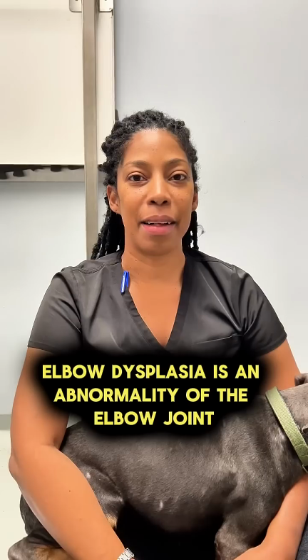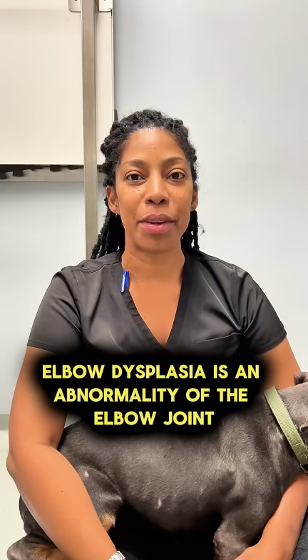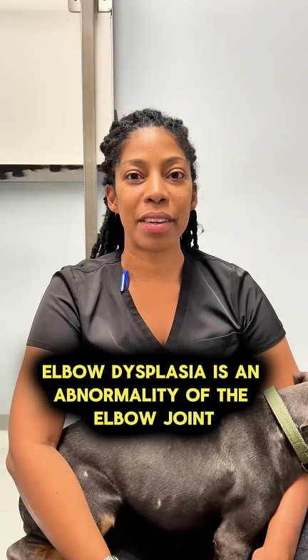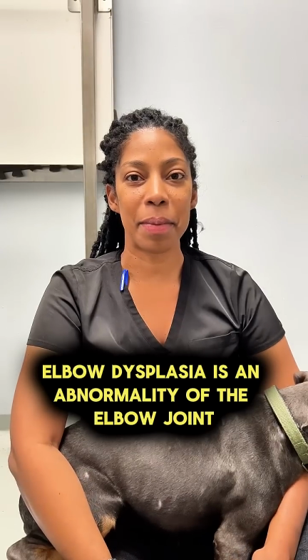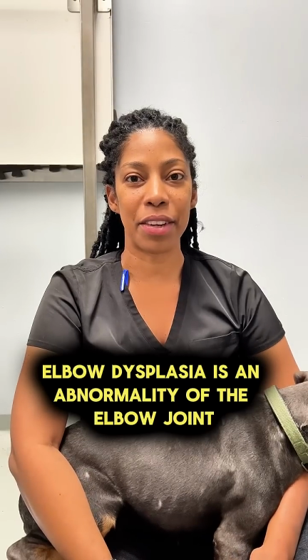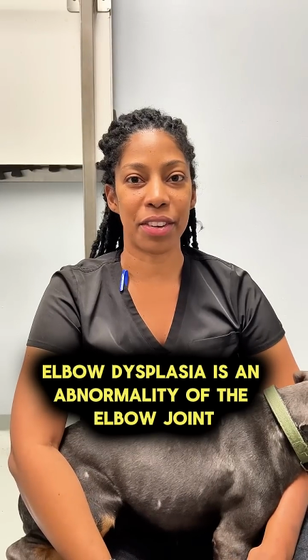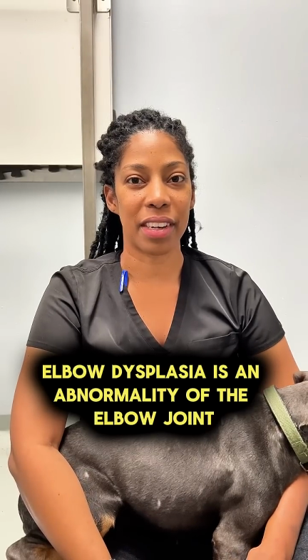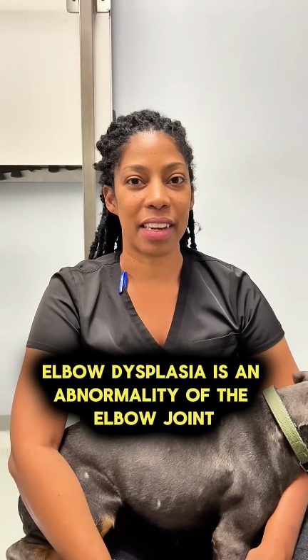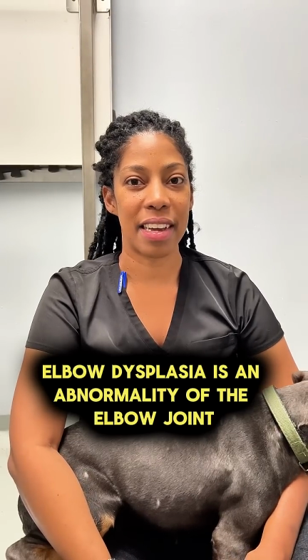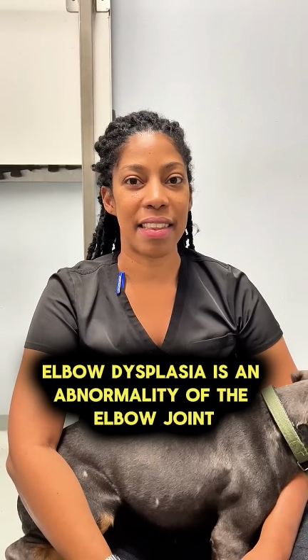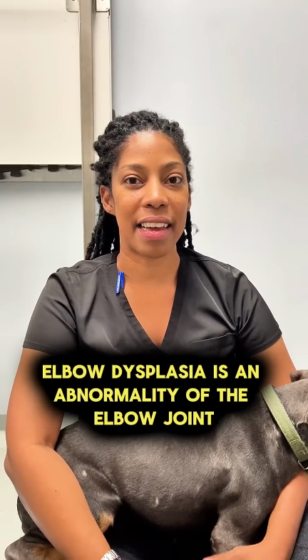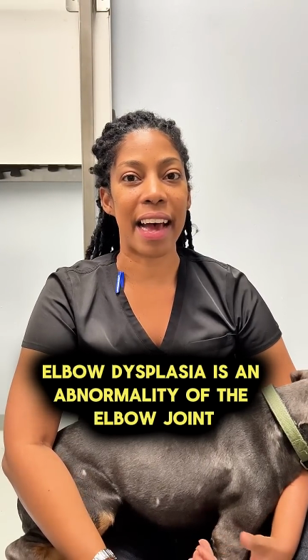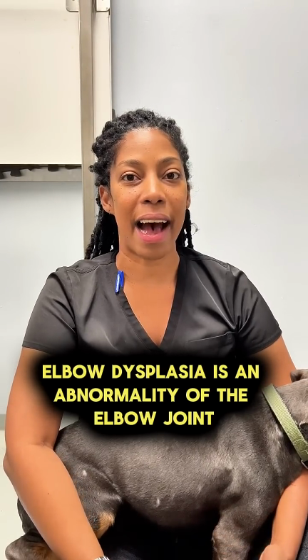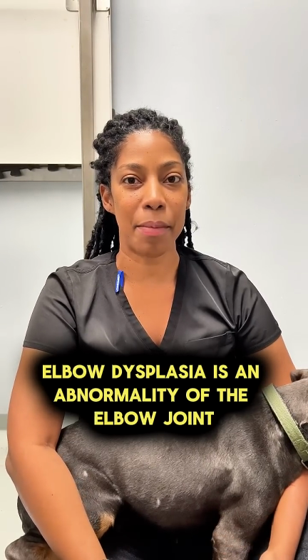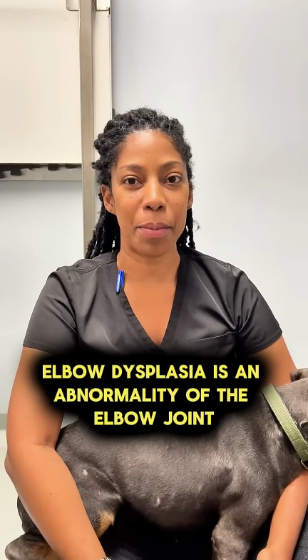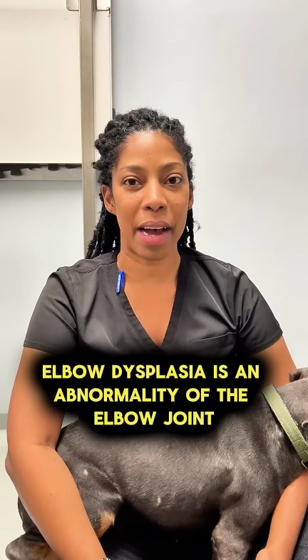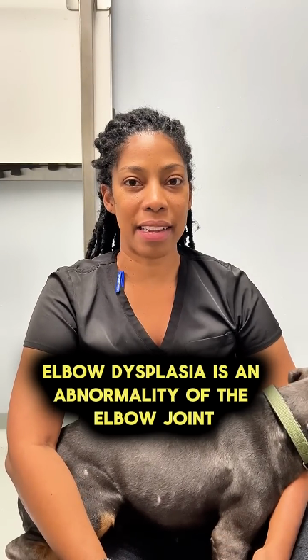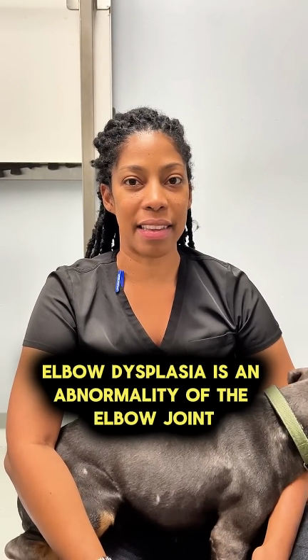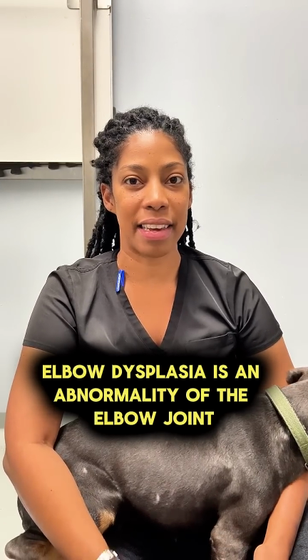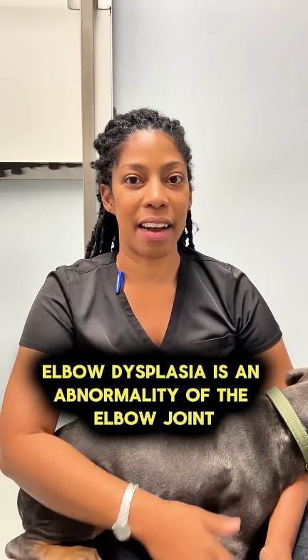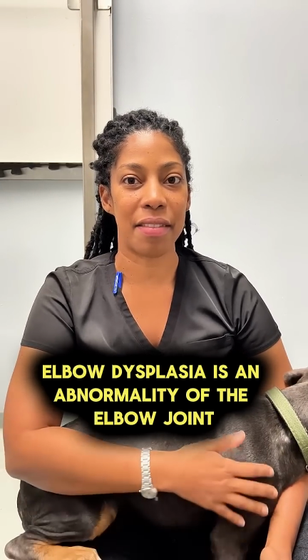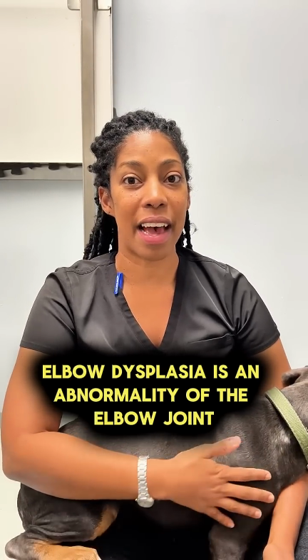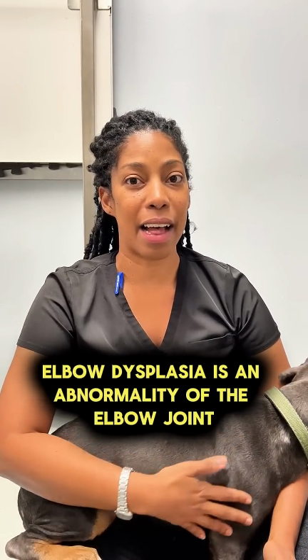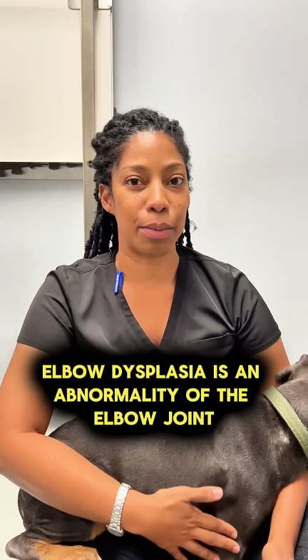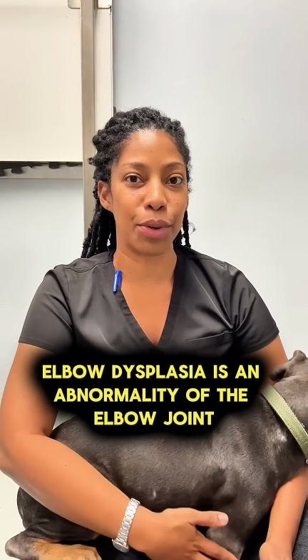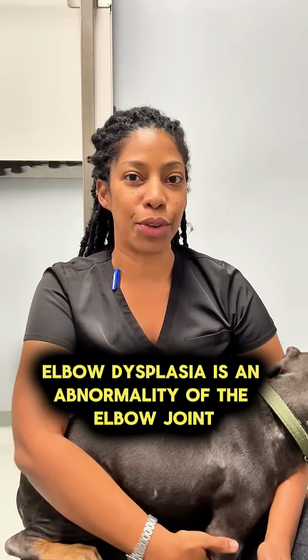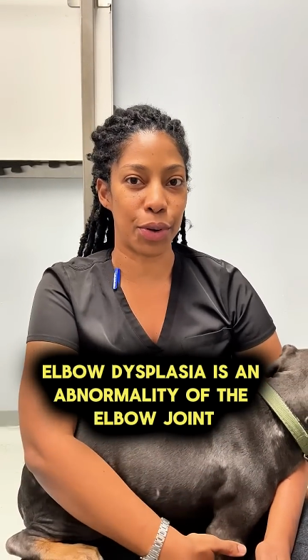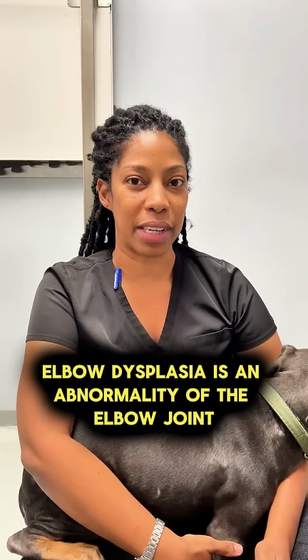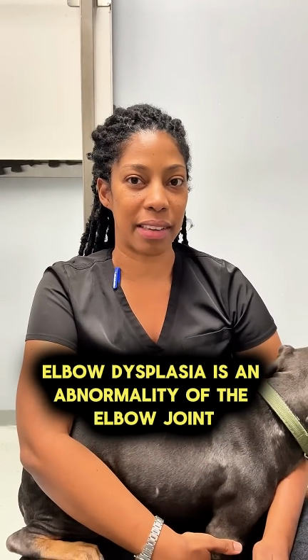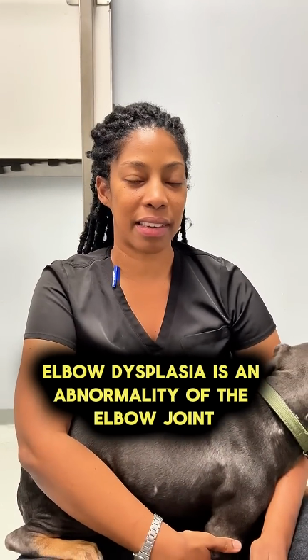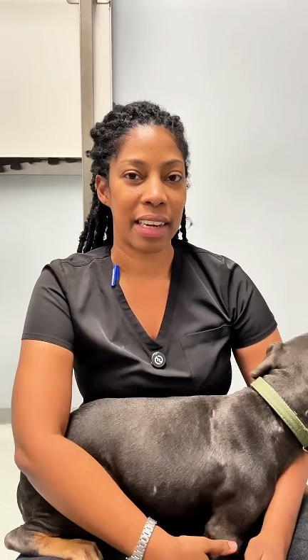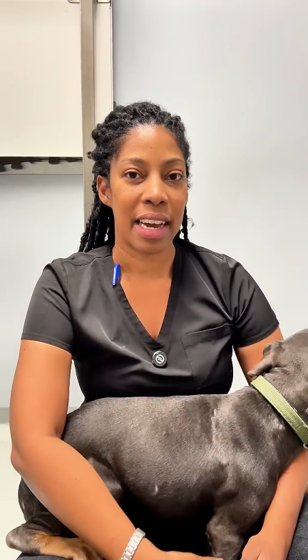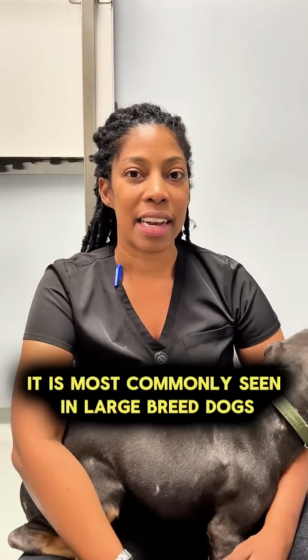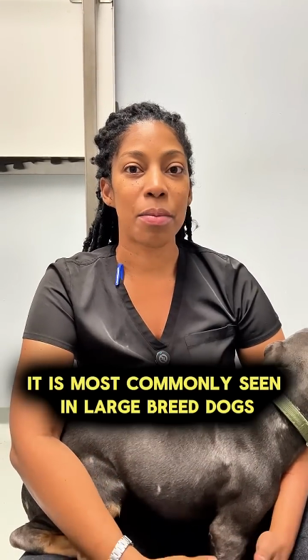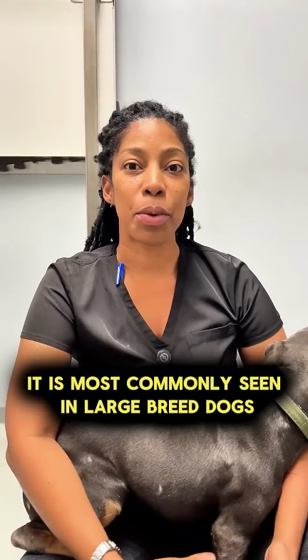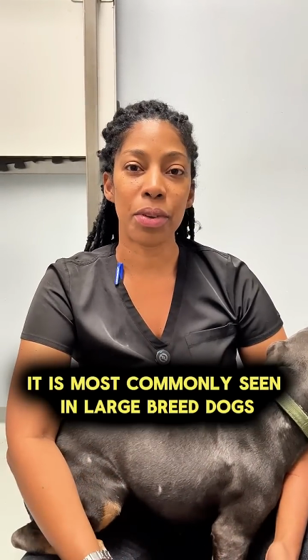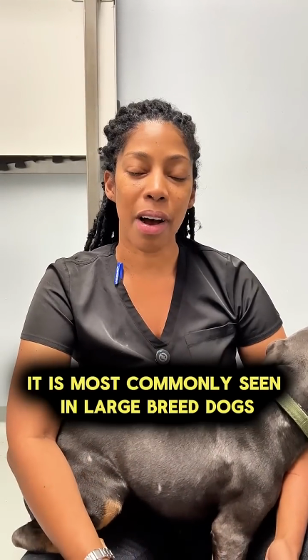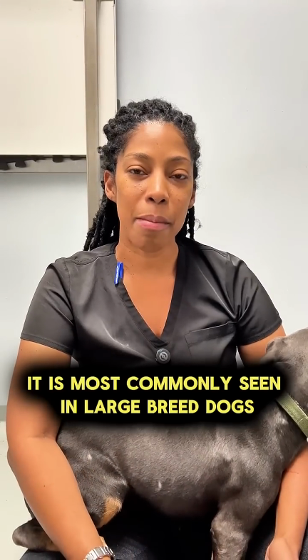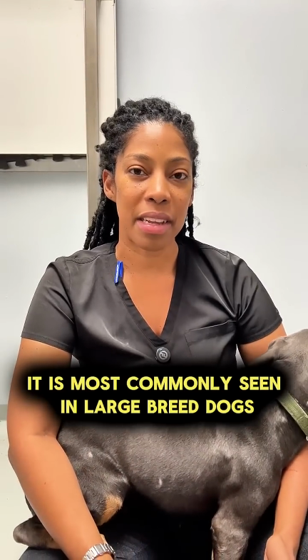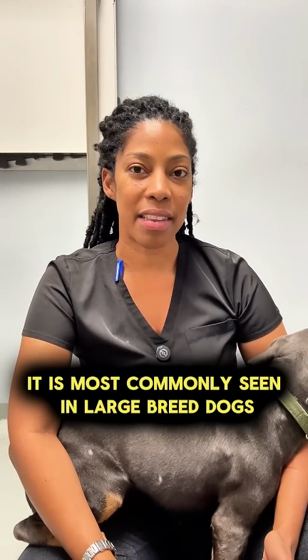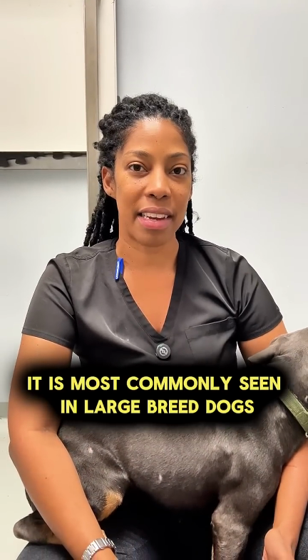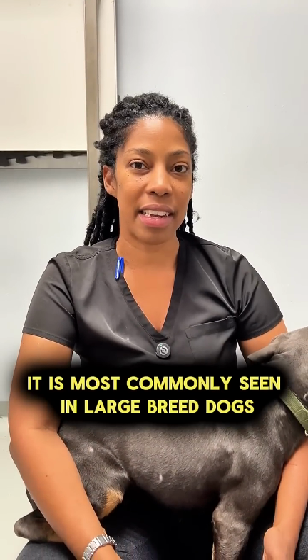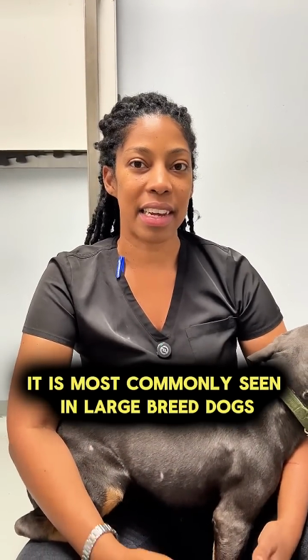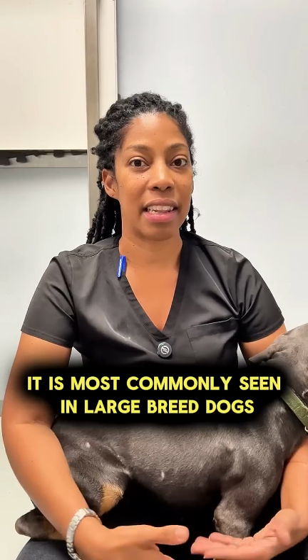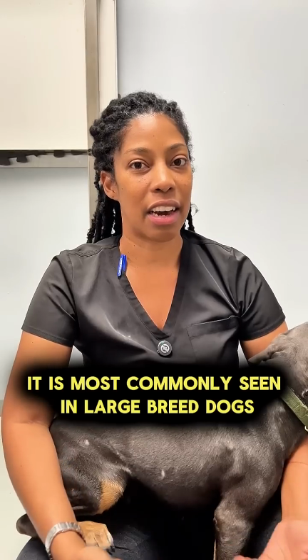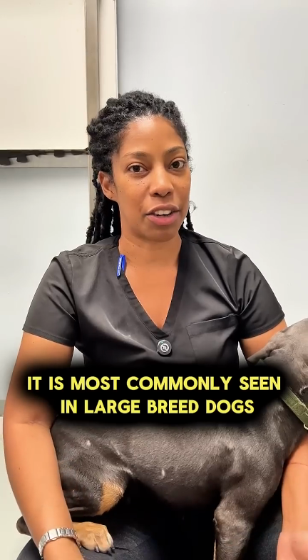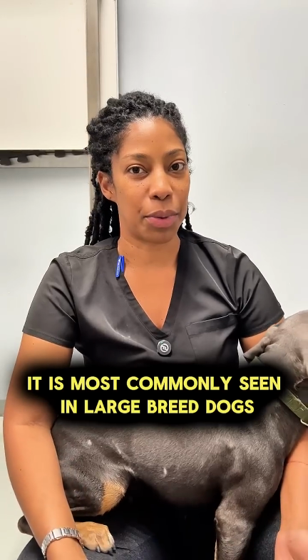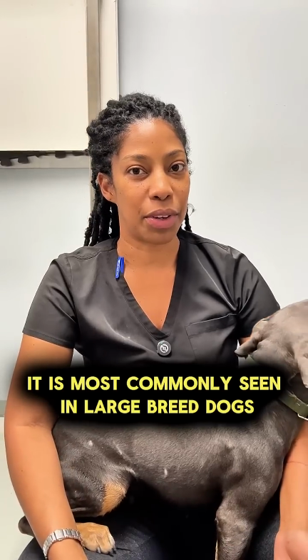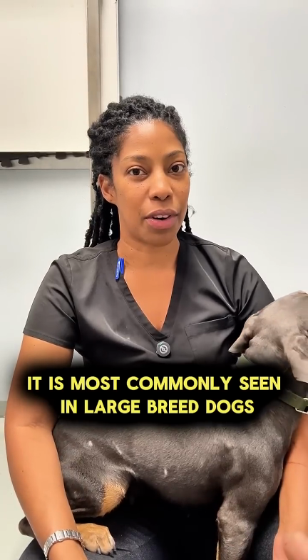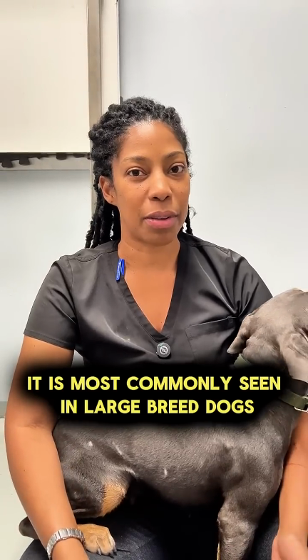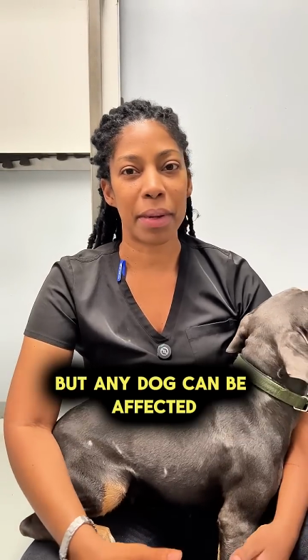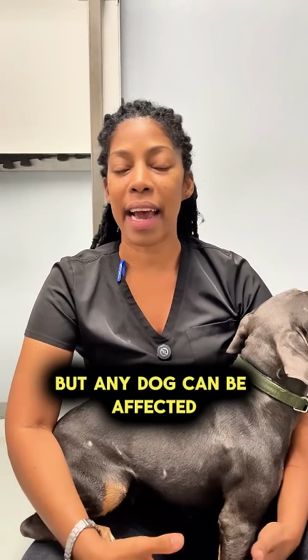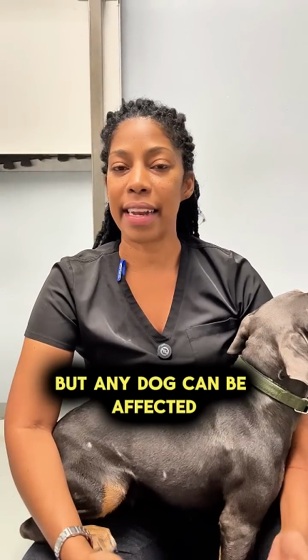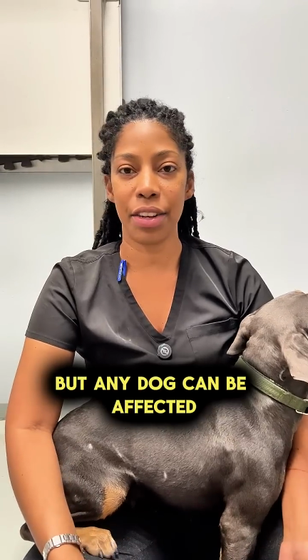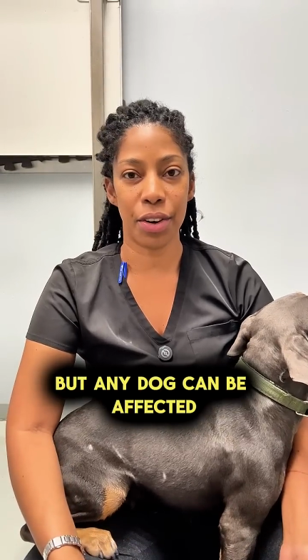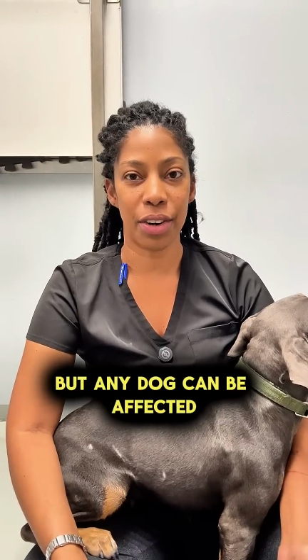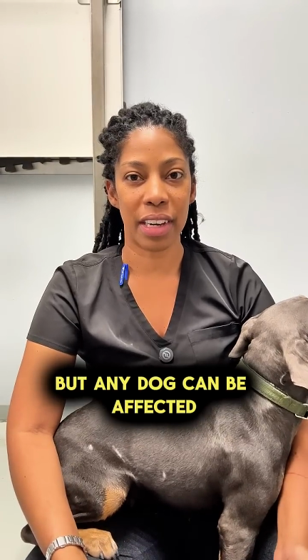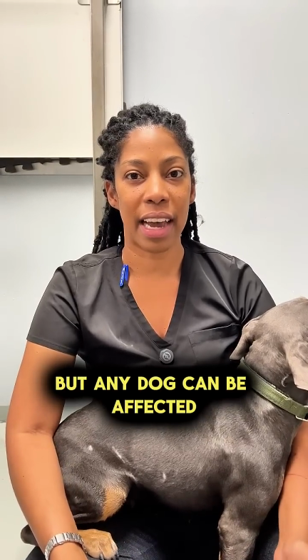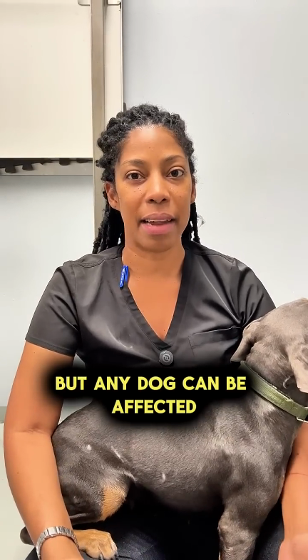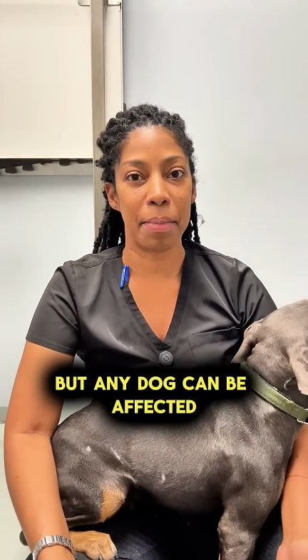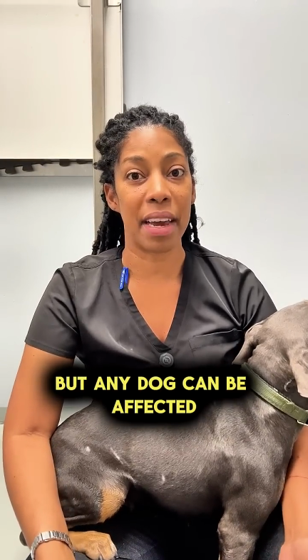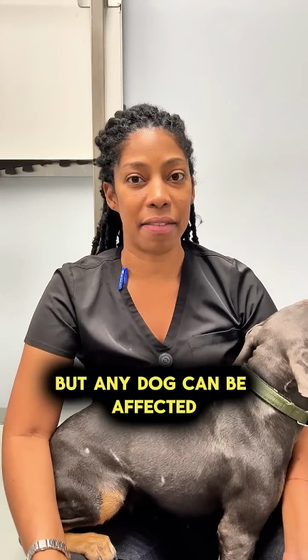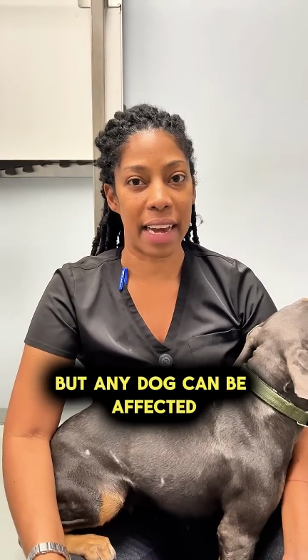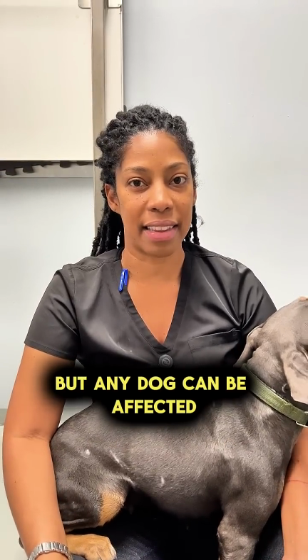Elbow dysplasia is an abnormality of the elbow joint. It is most commonly seen in large breed dogs, but any dog can be affected.